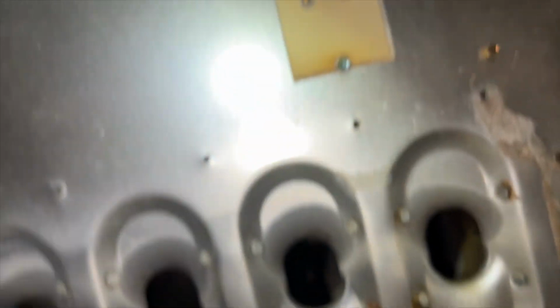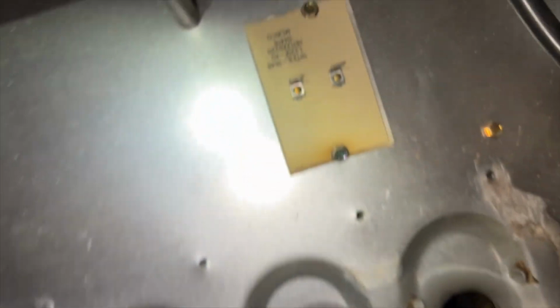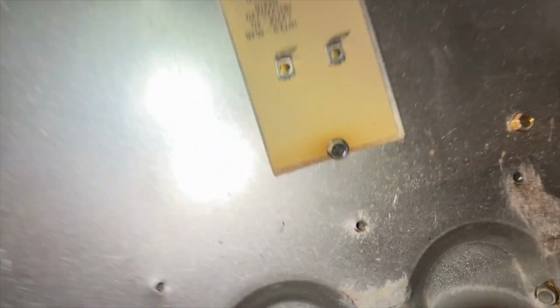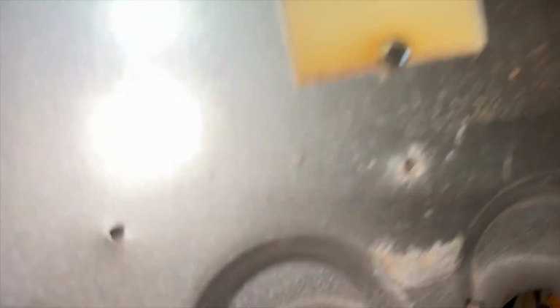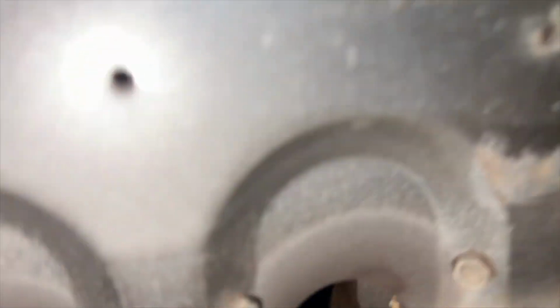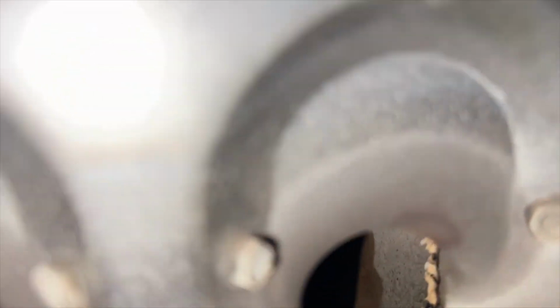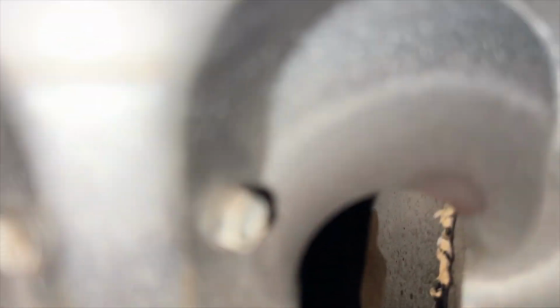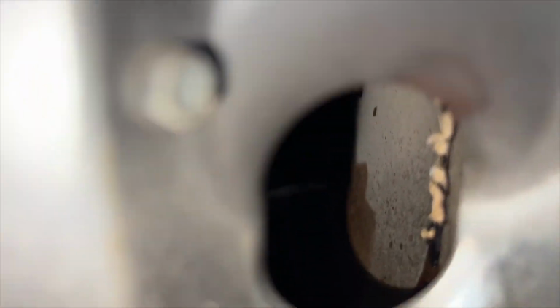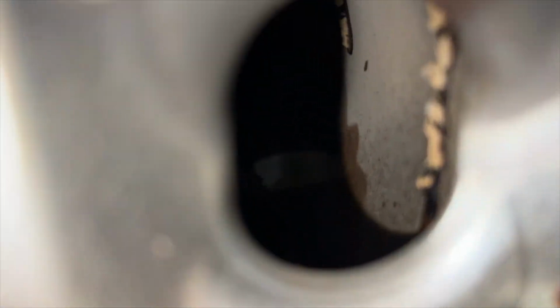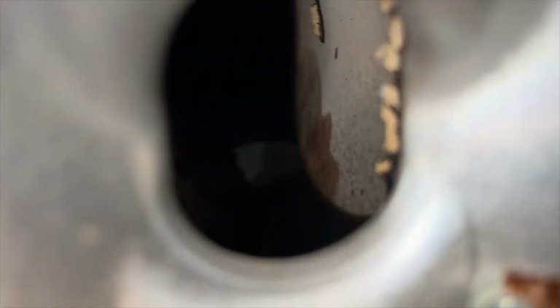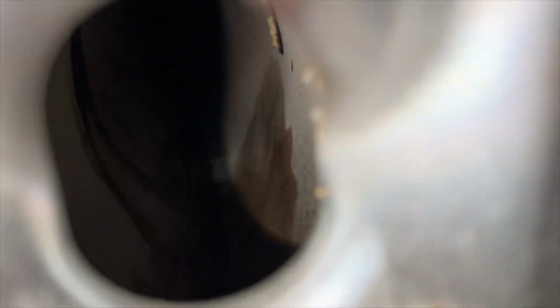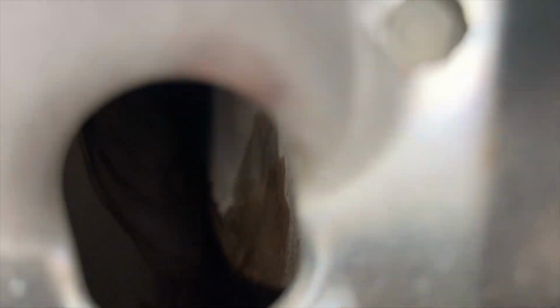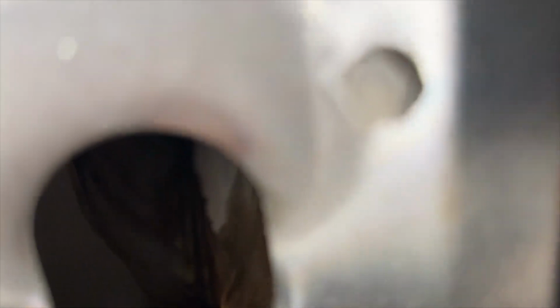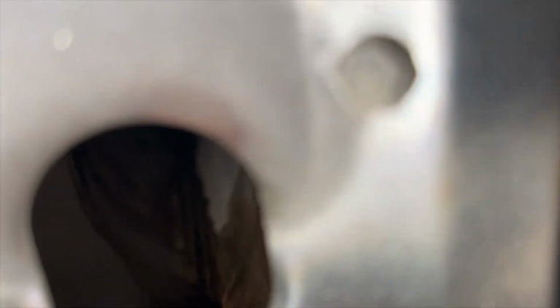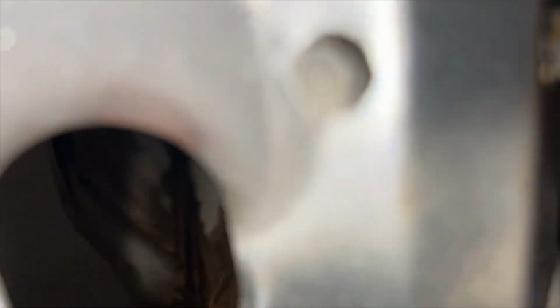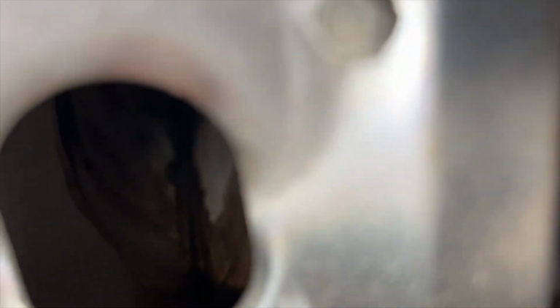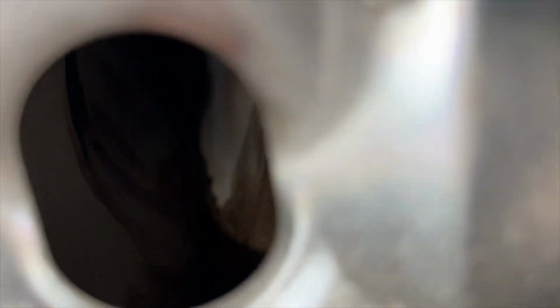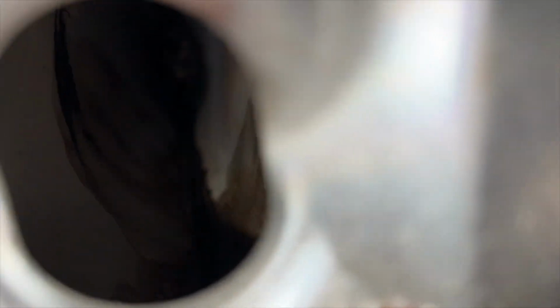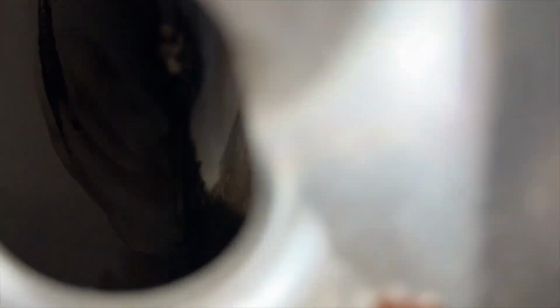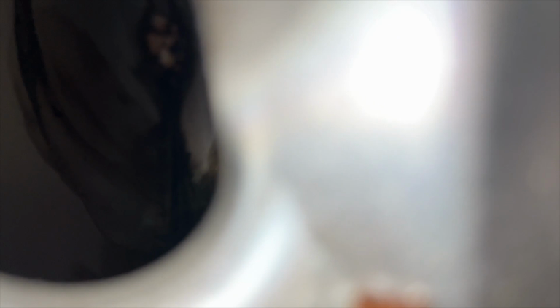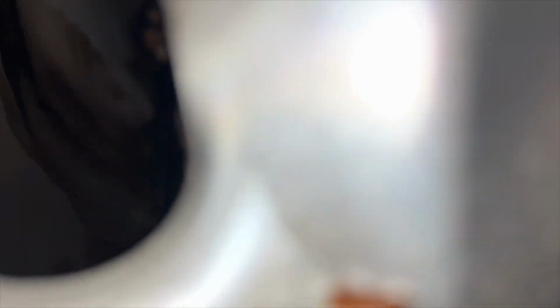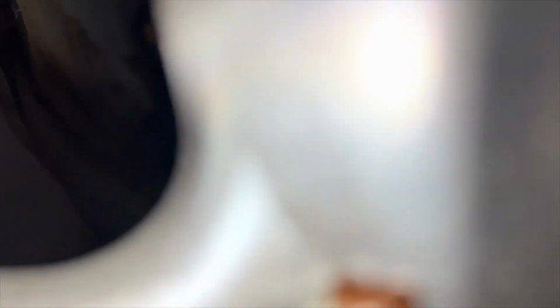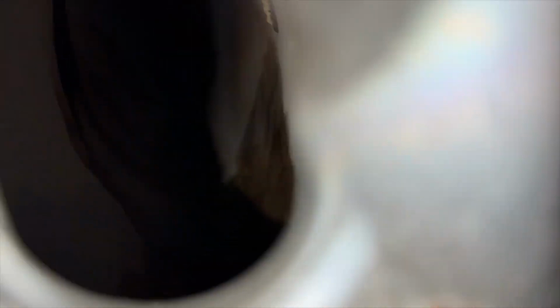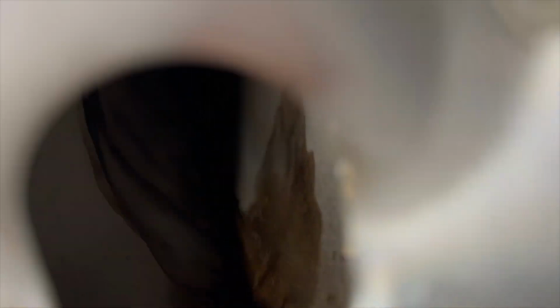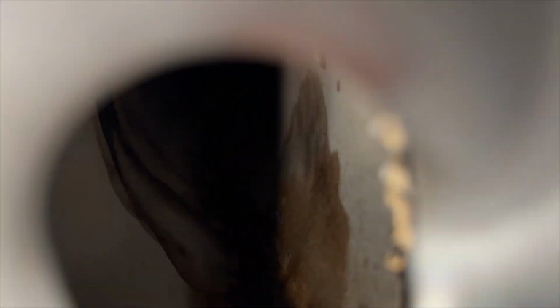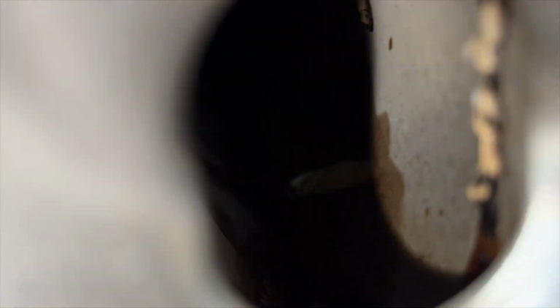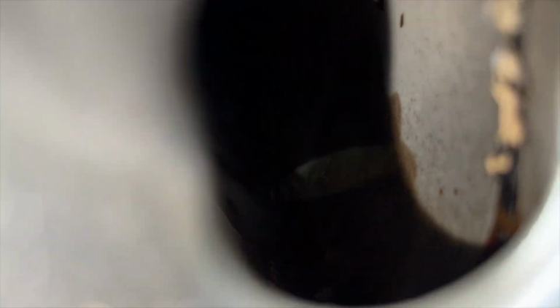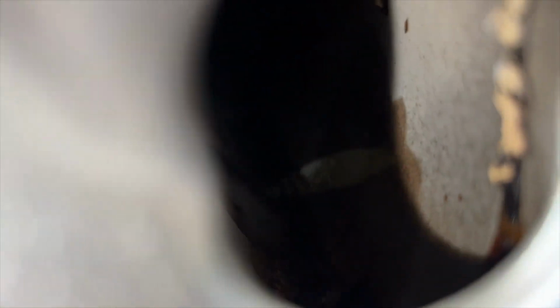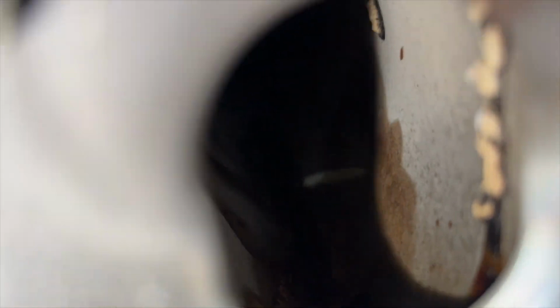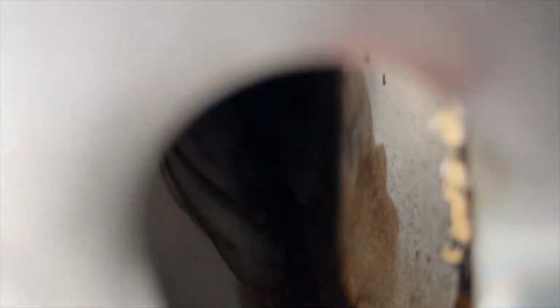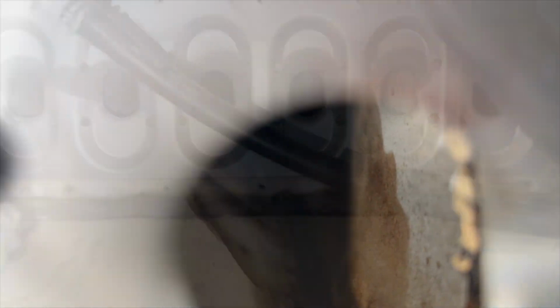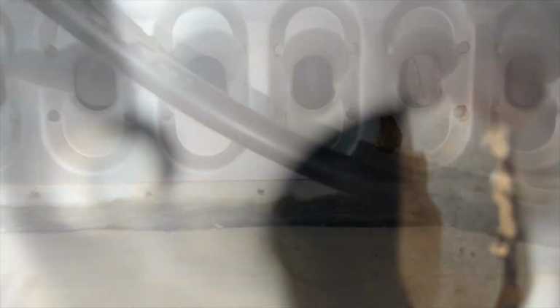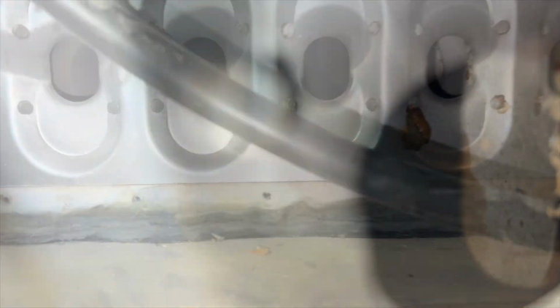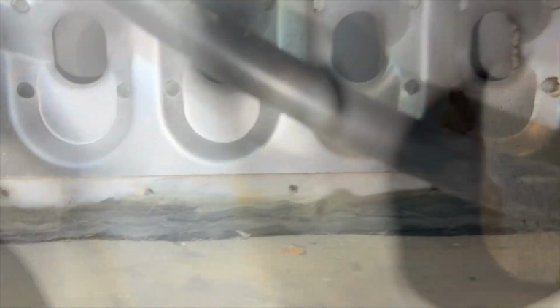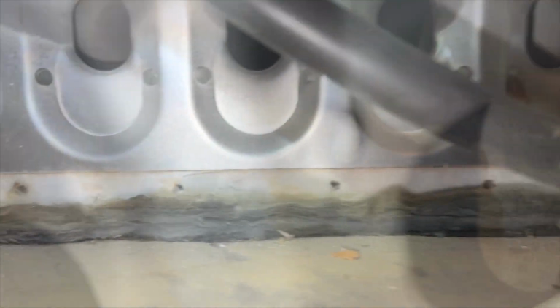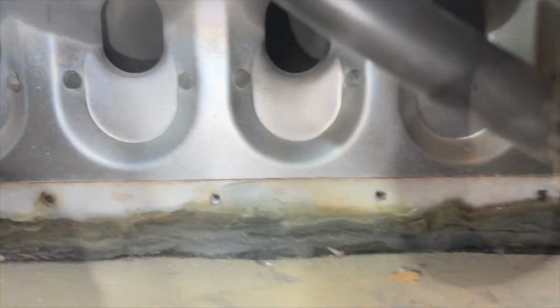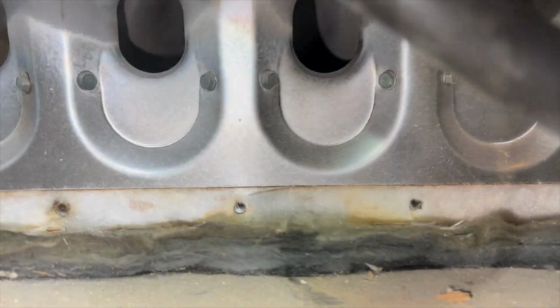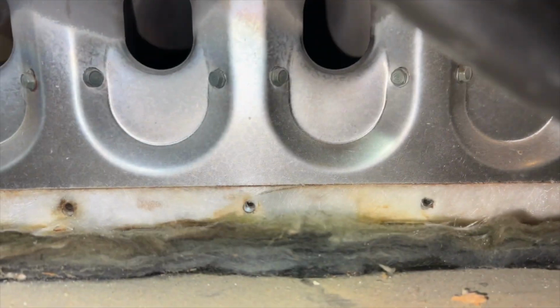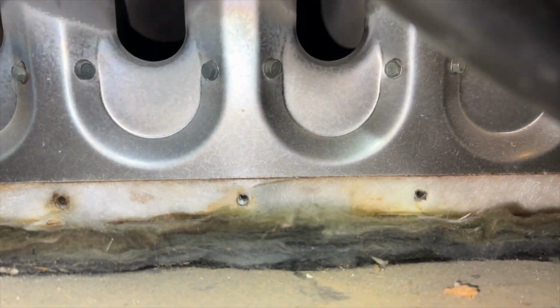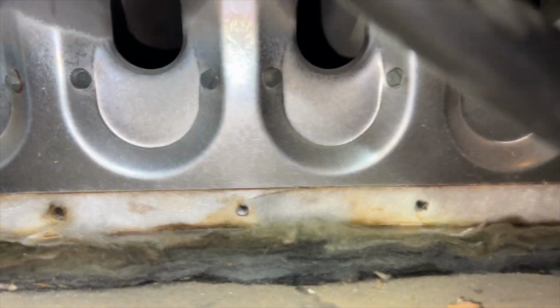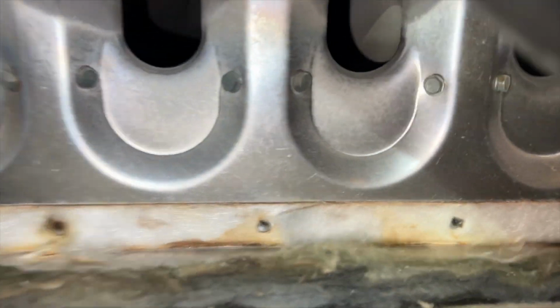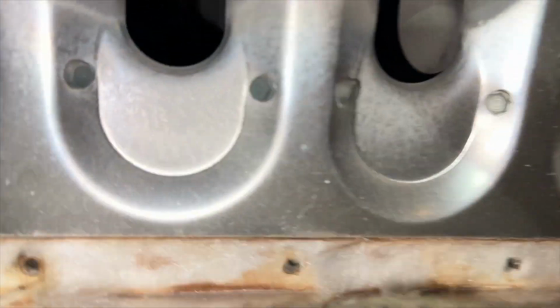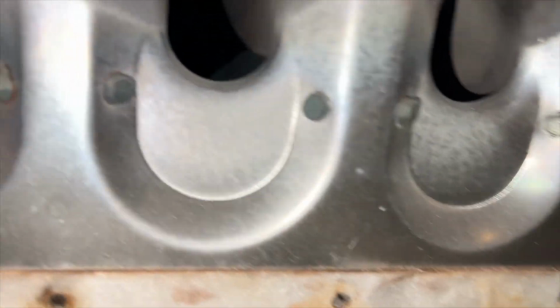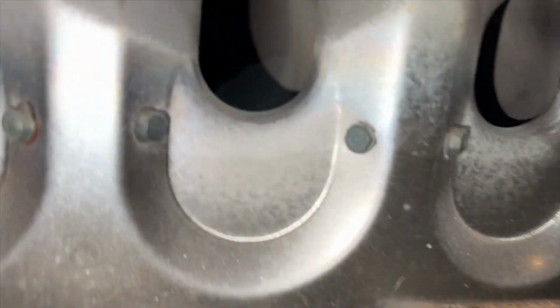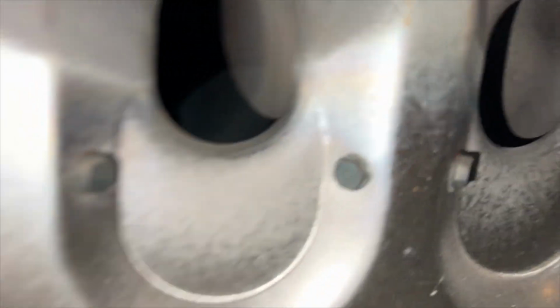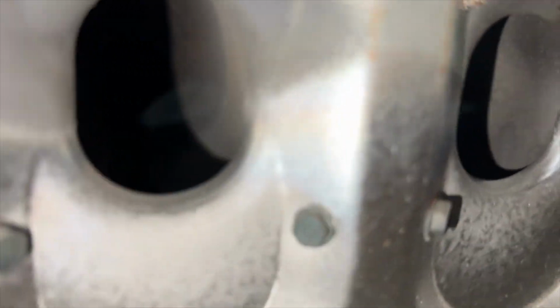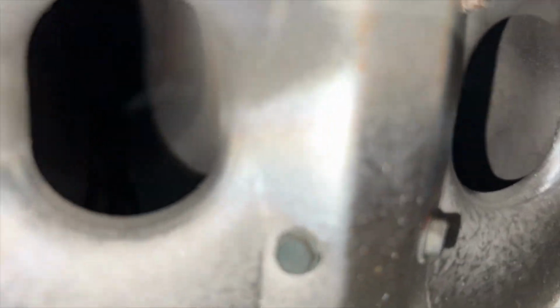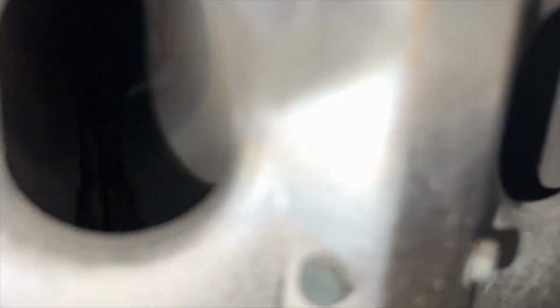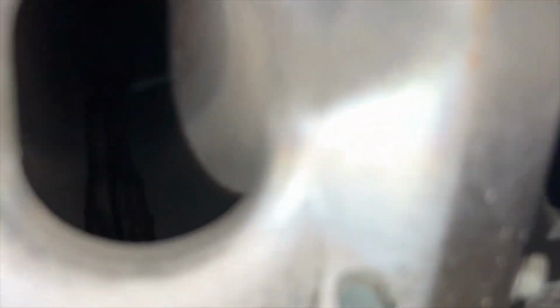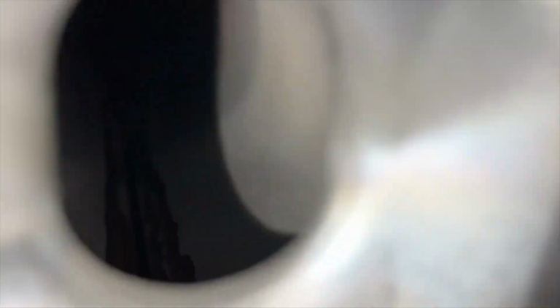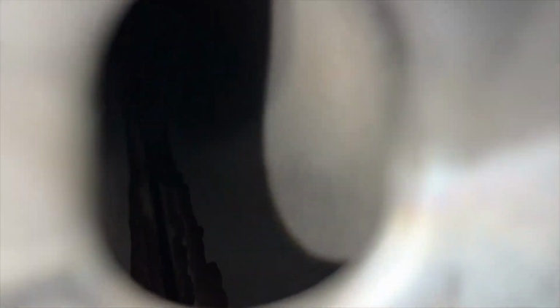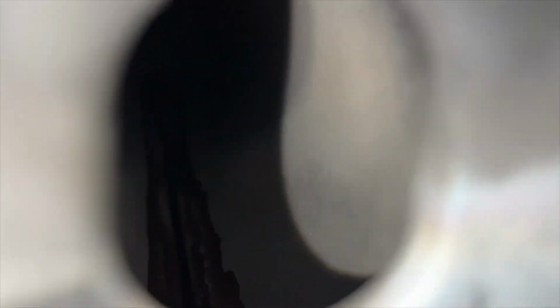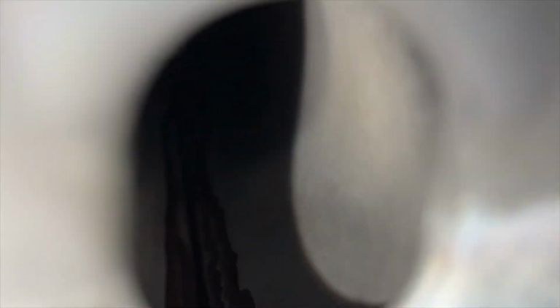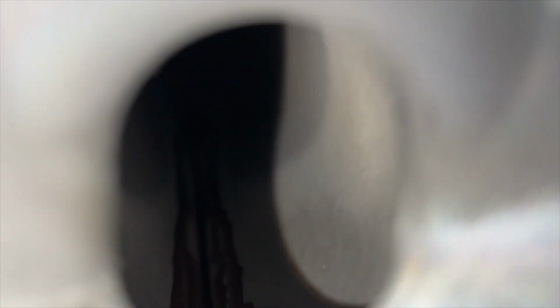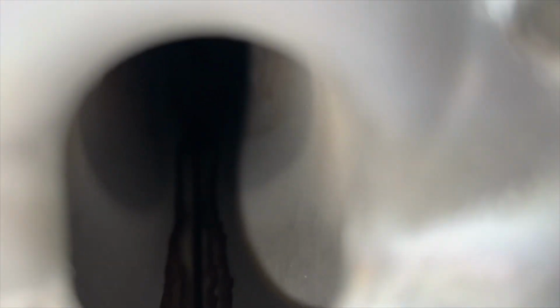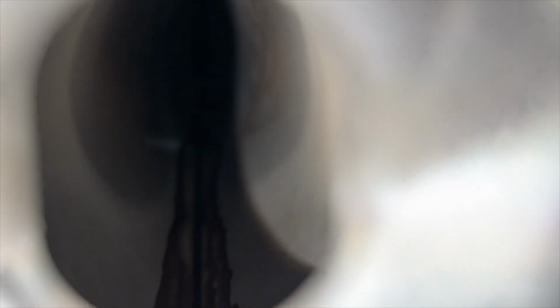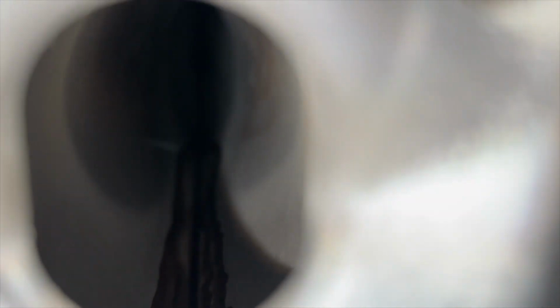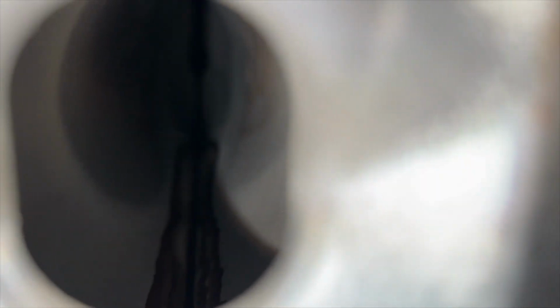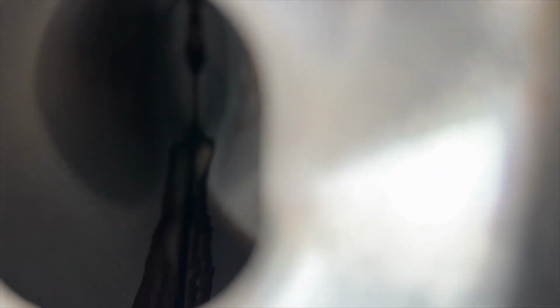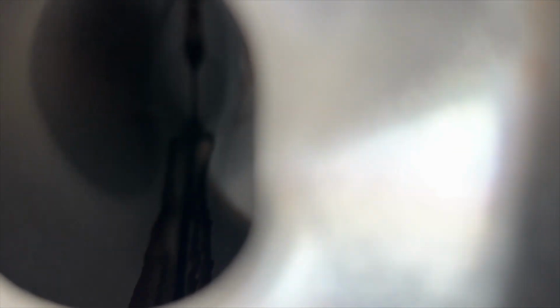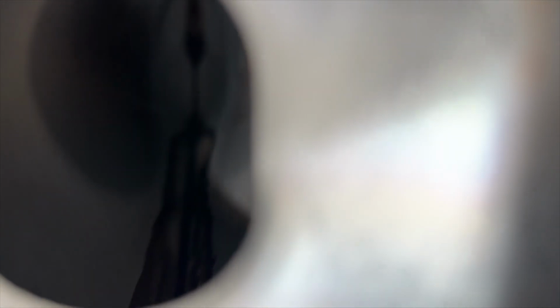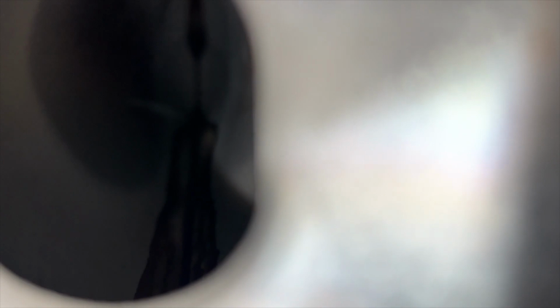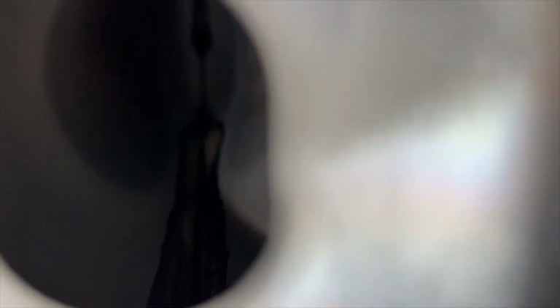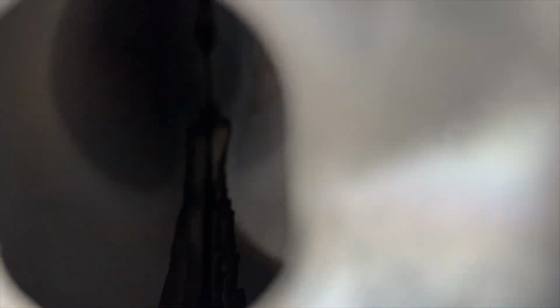You can see there's water in there — you can see where the heat exchanger is just full of water.